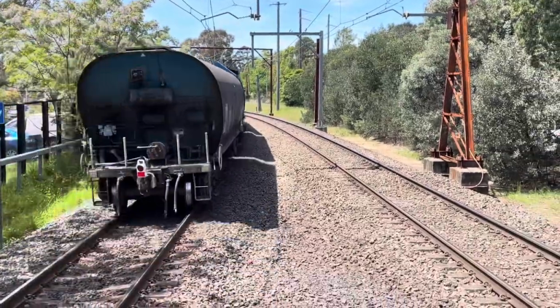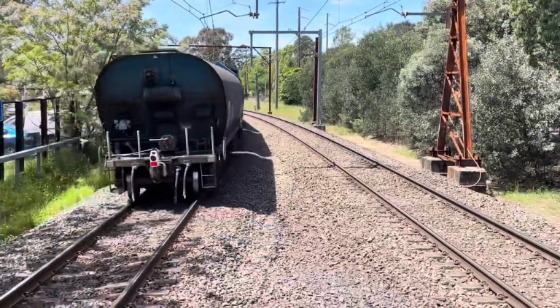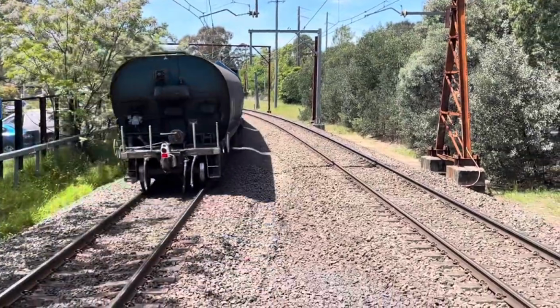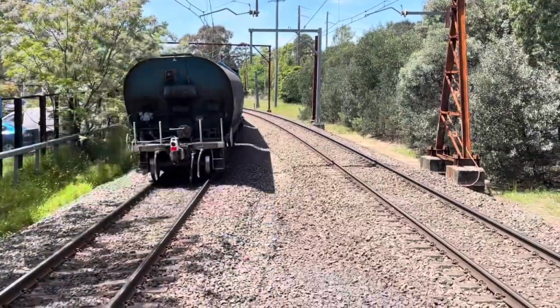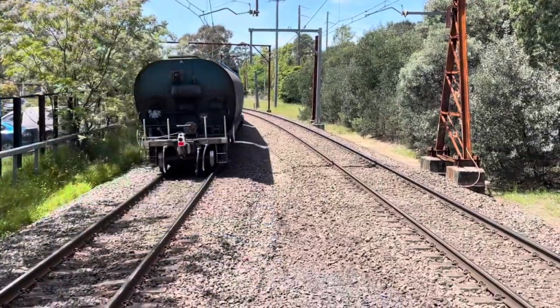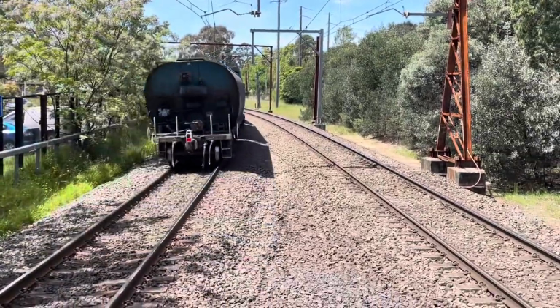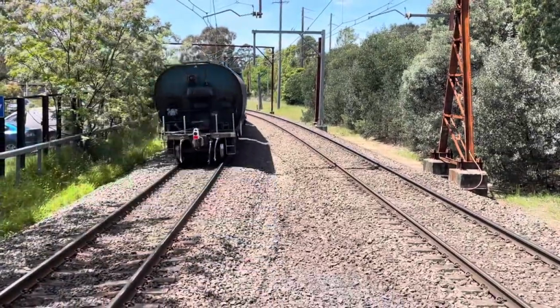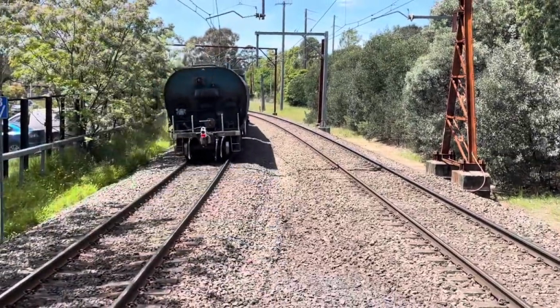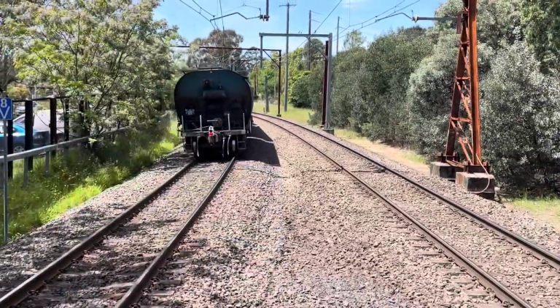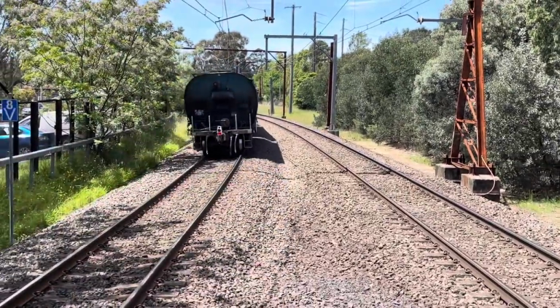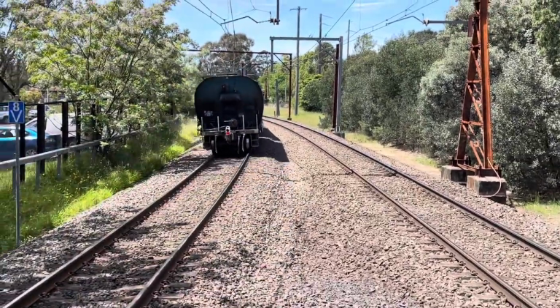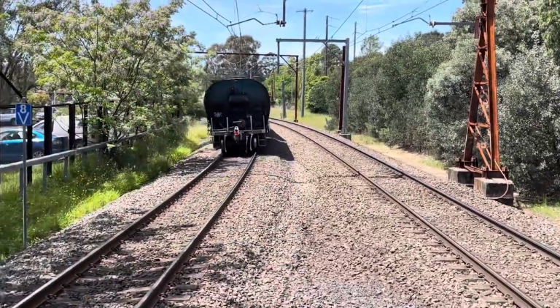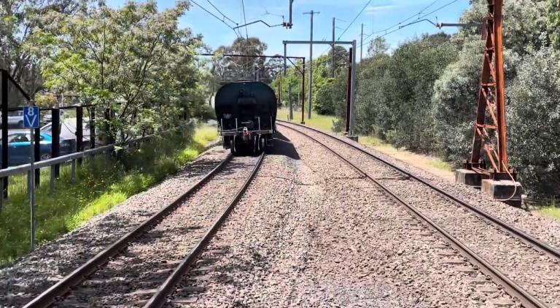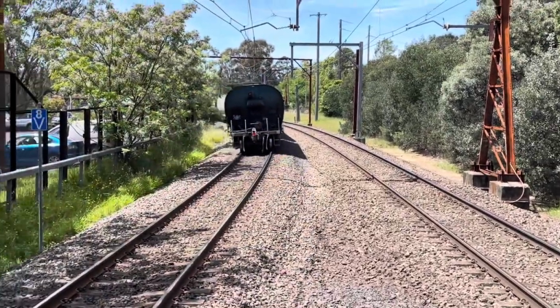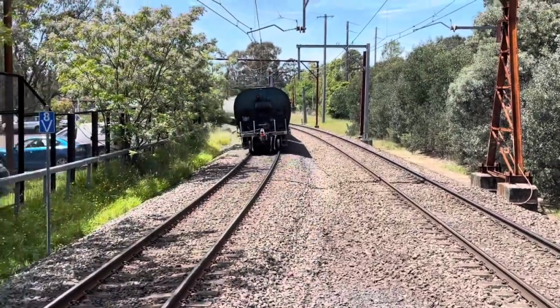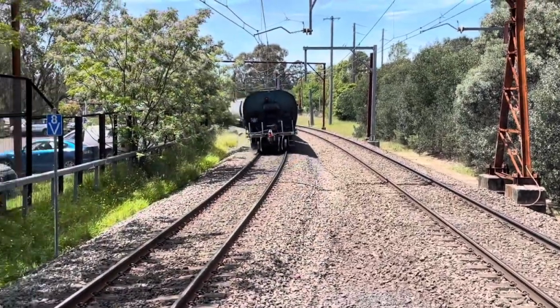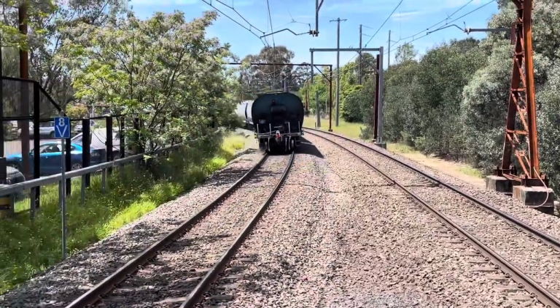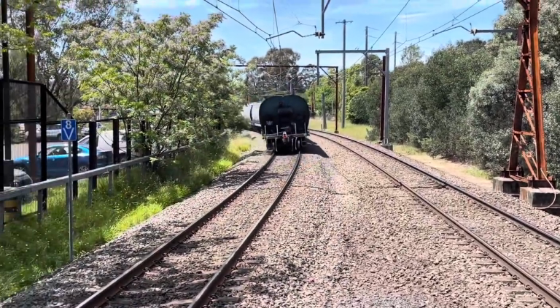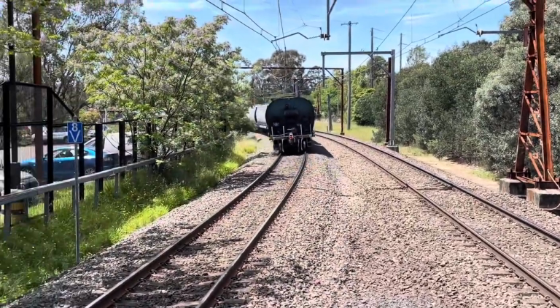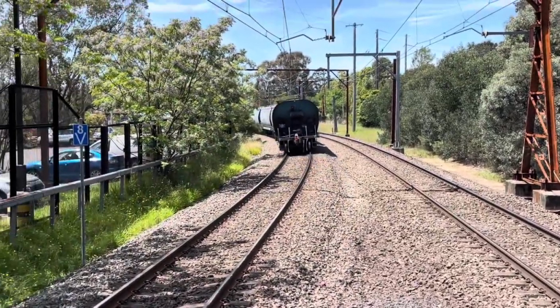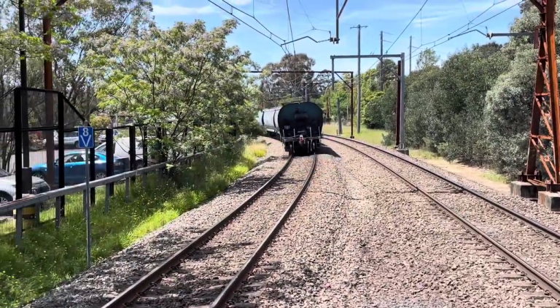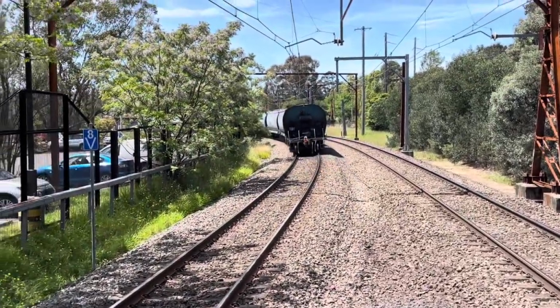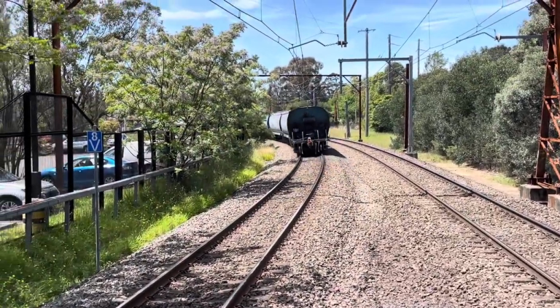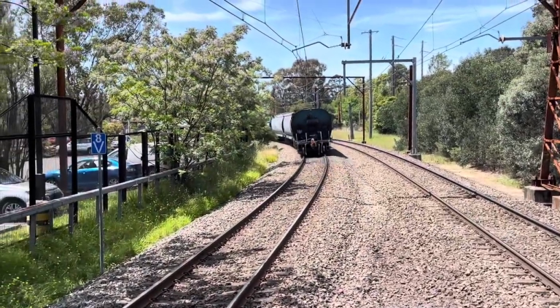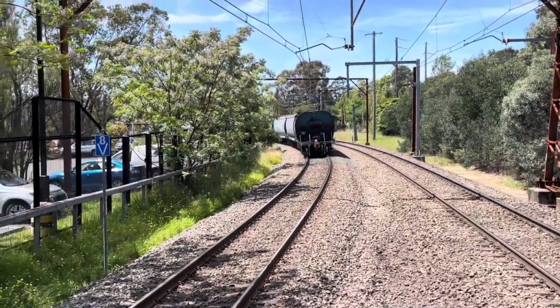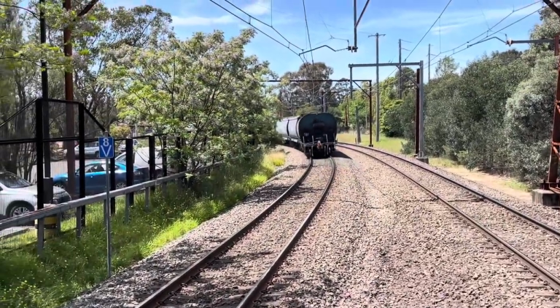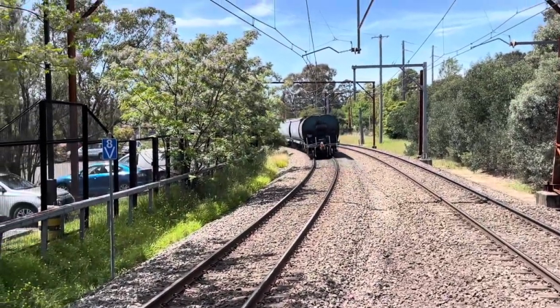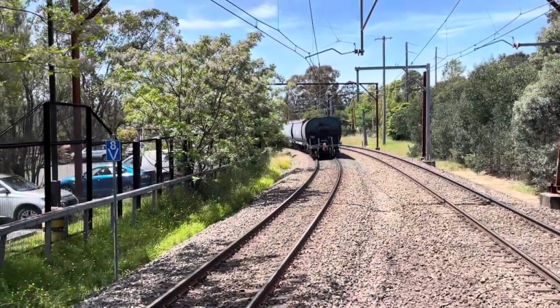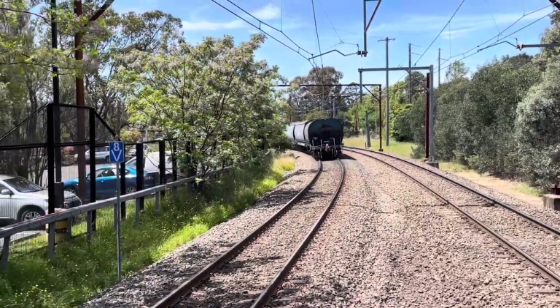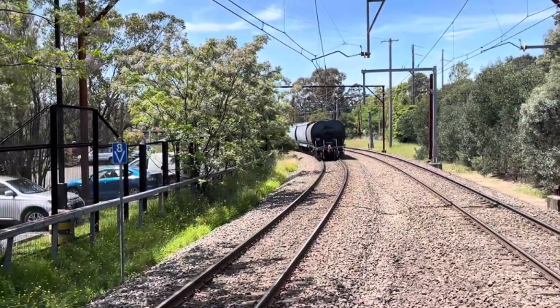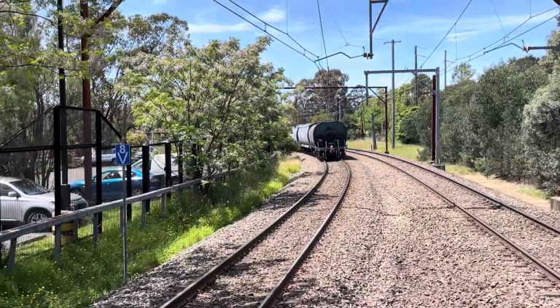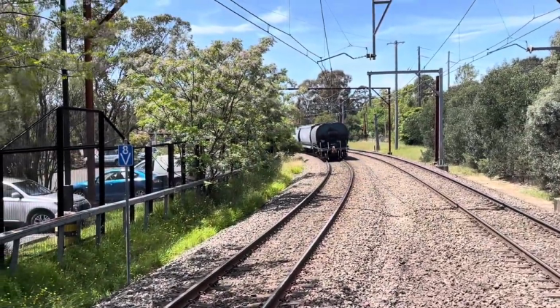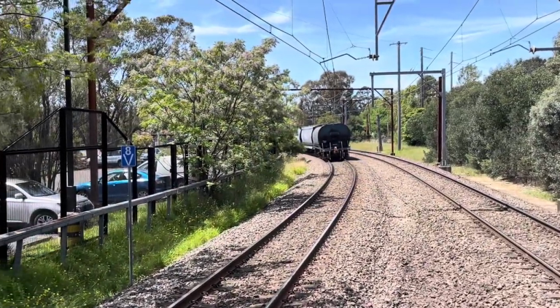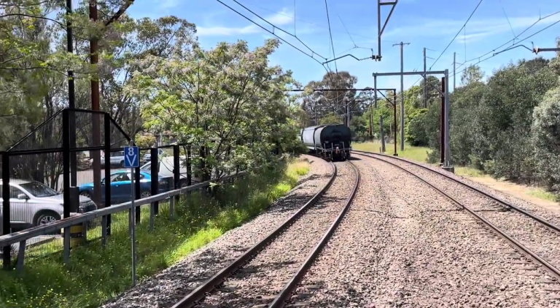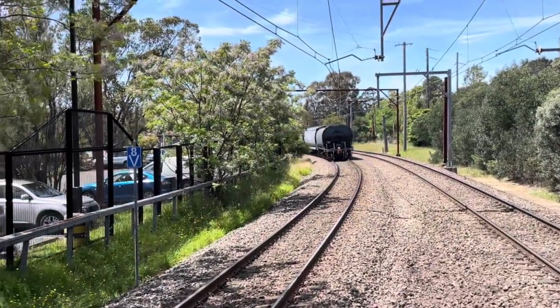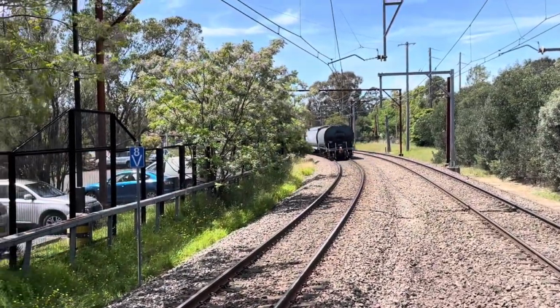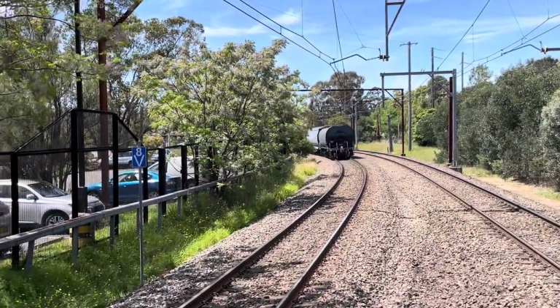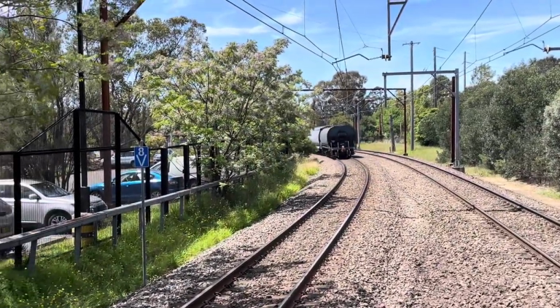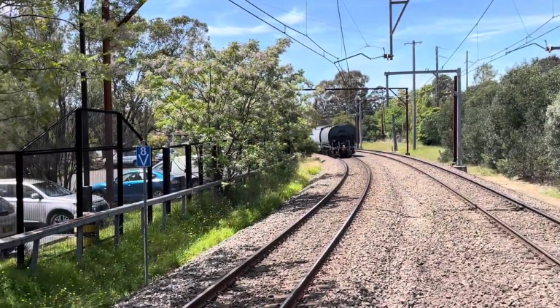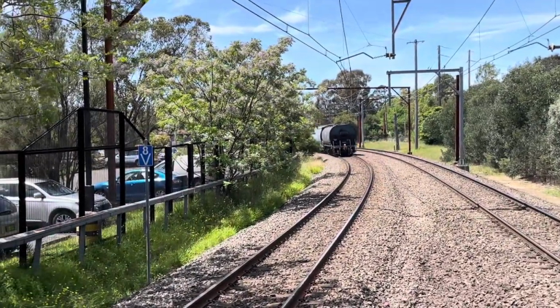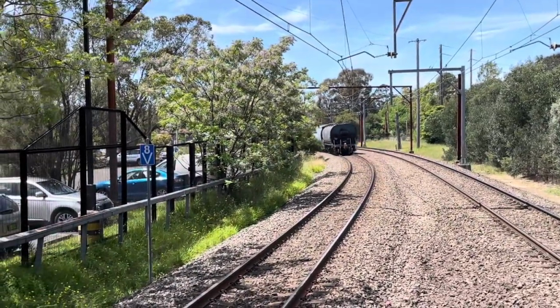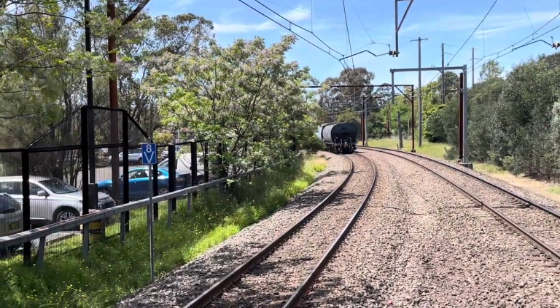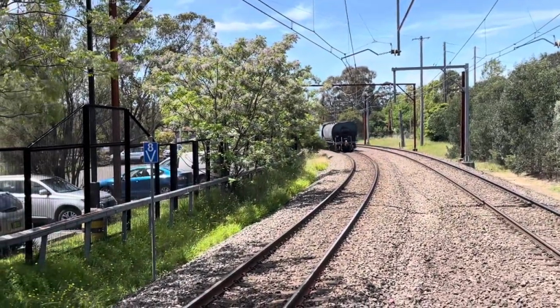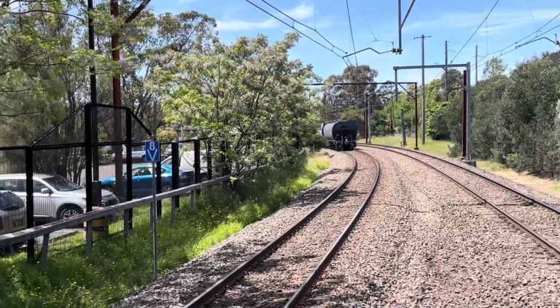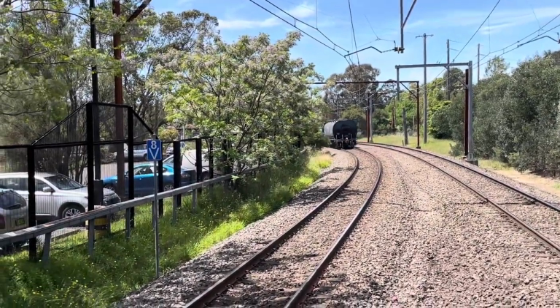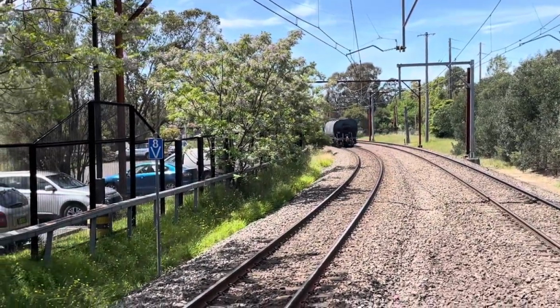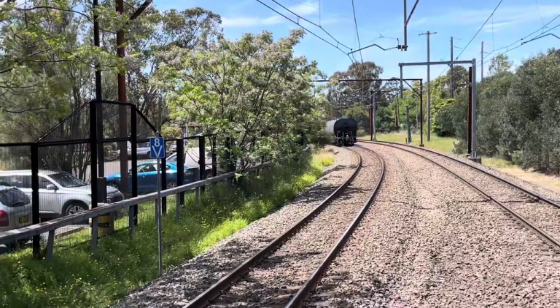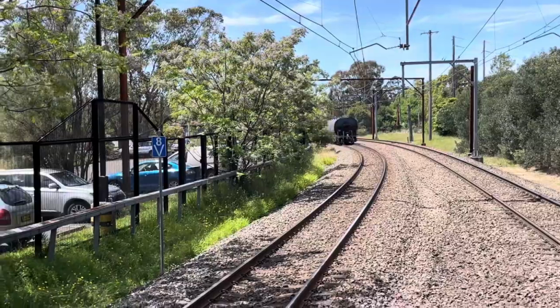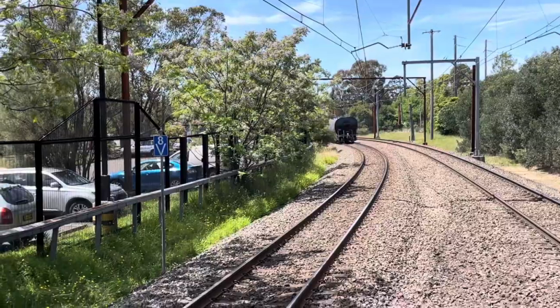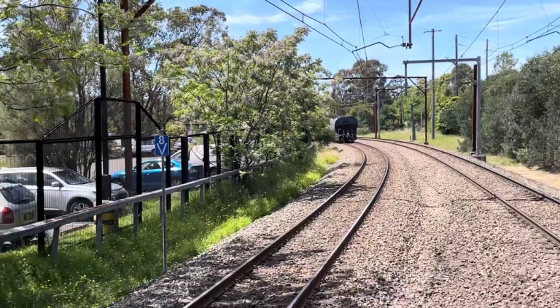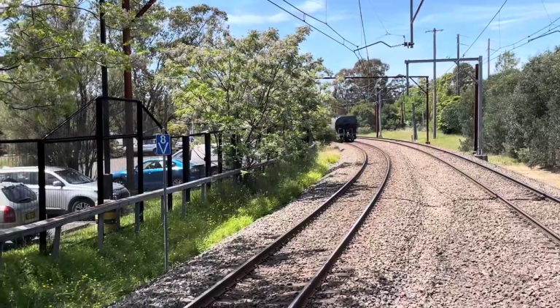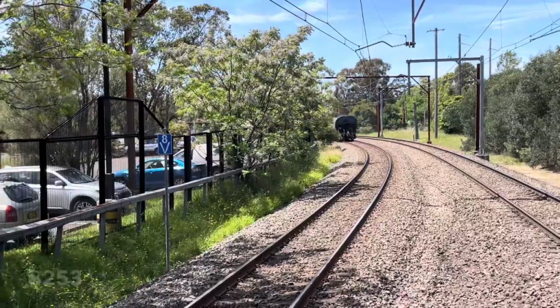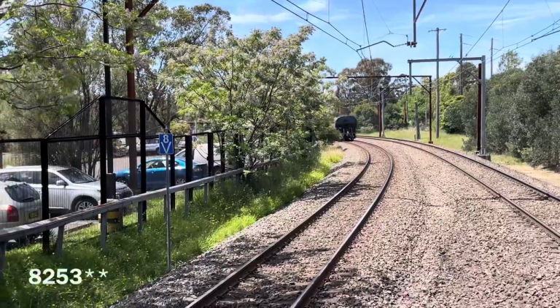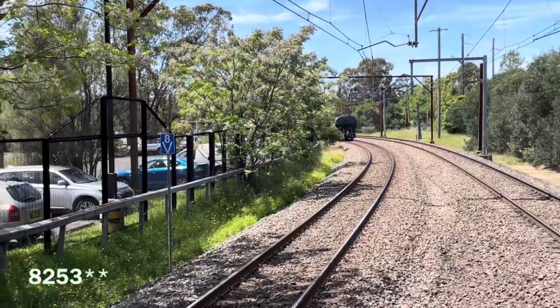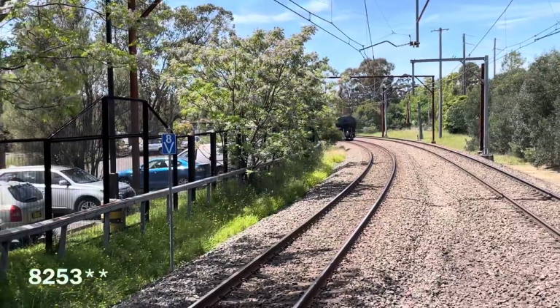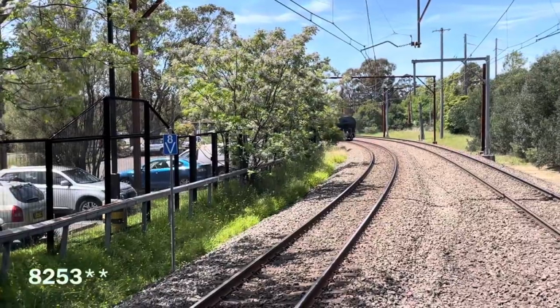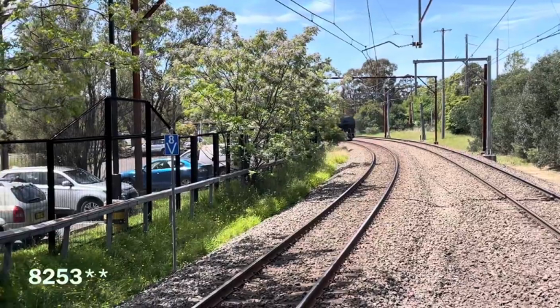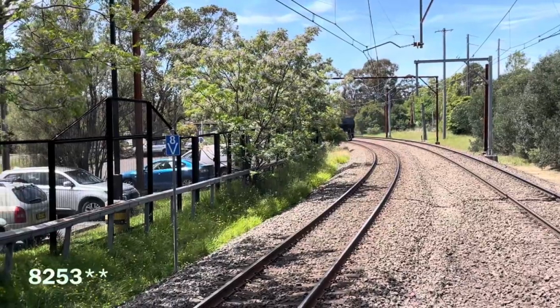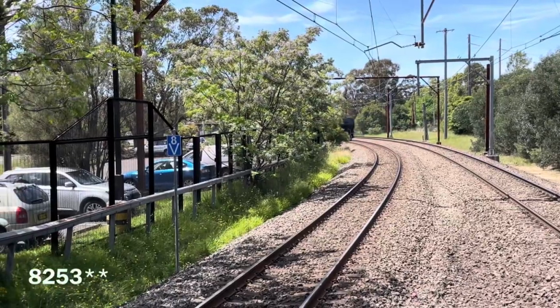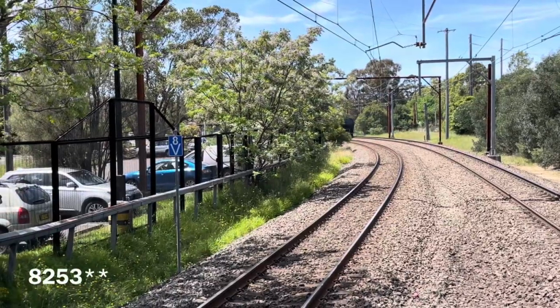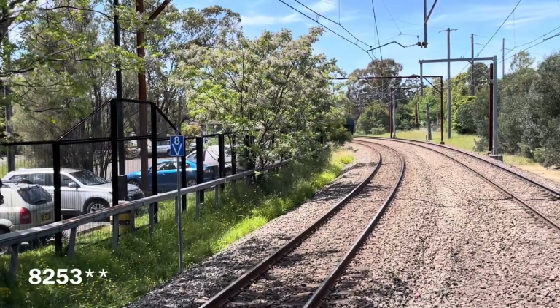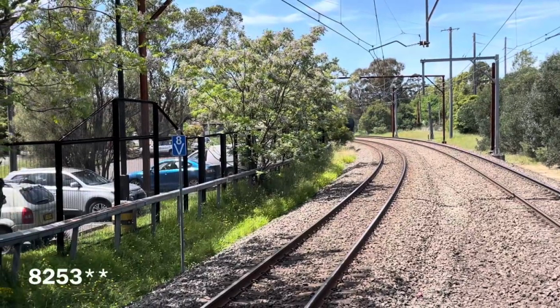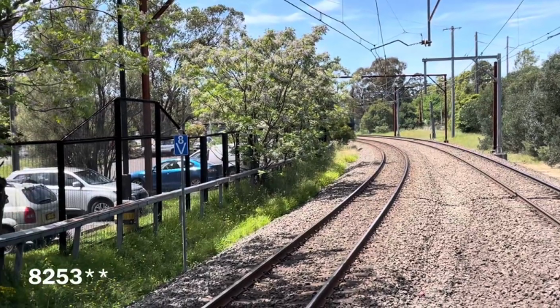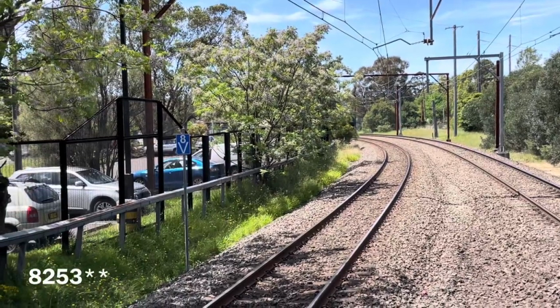So that was a Pacific National grain train with 82.23, 81.11, 82.50 and 82.20.